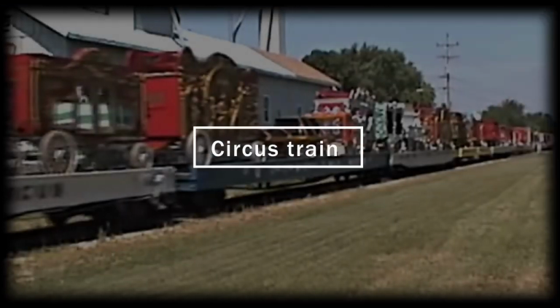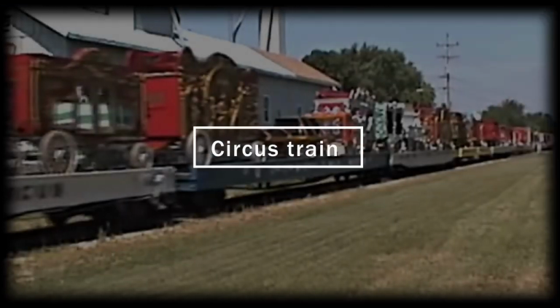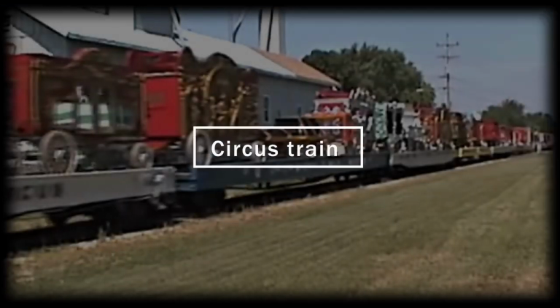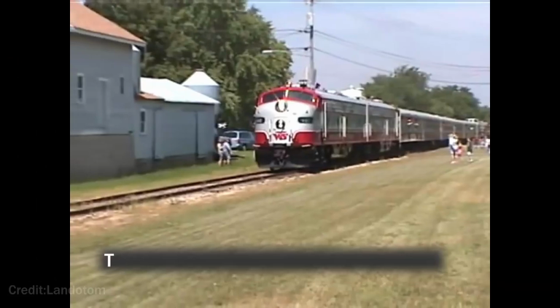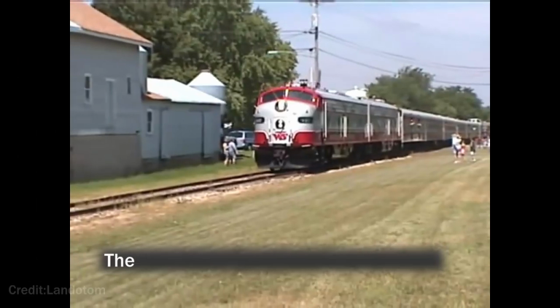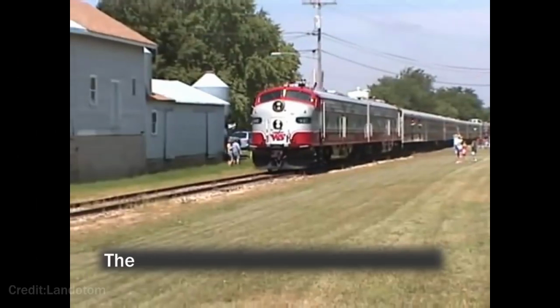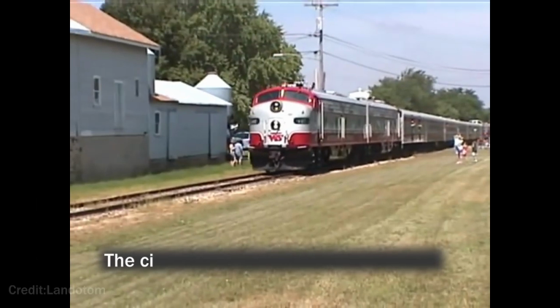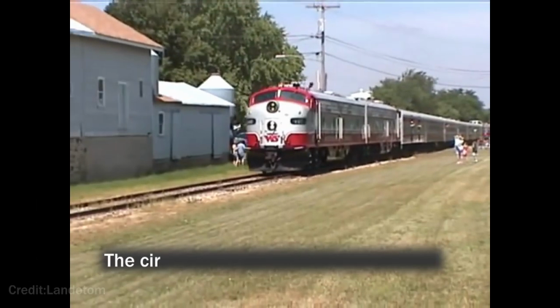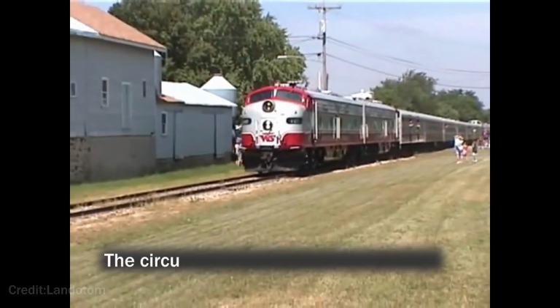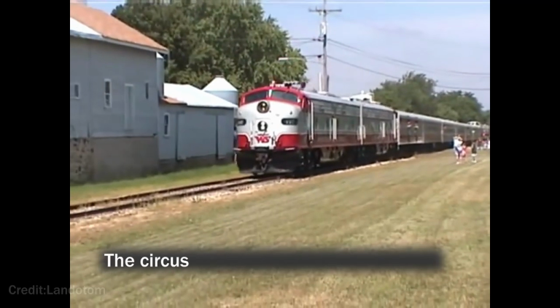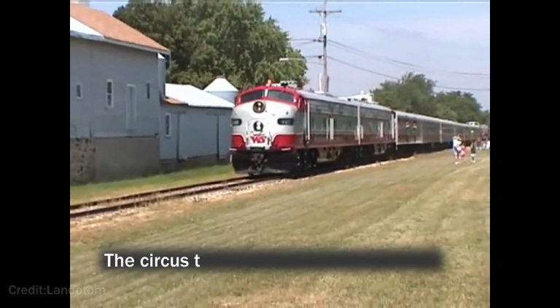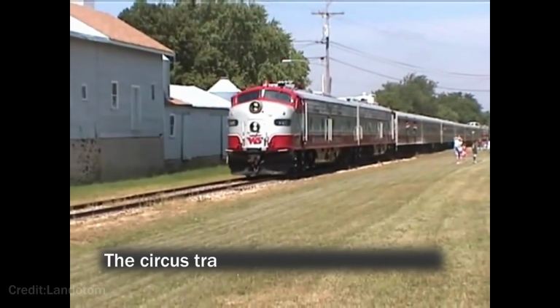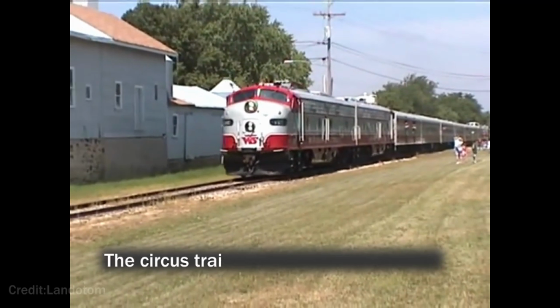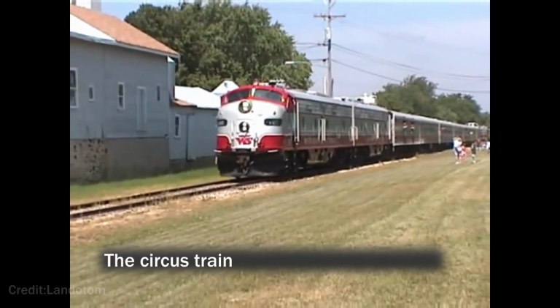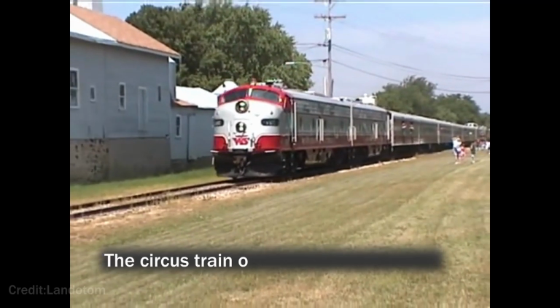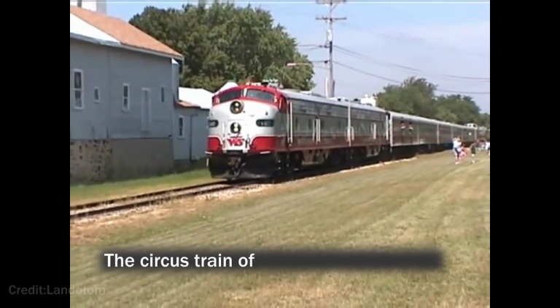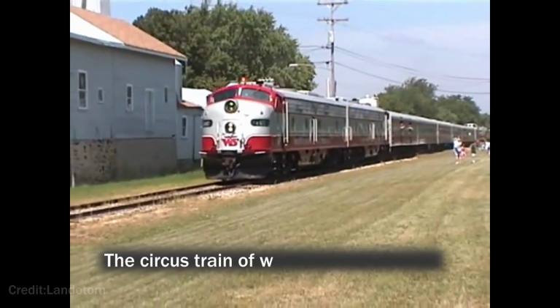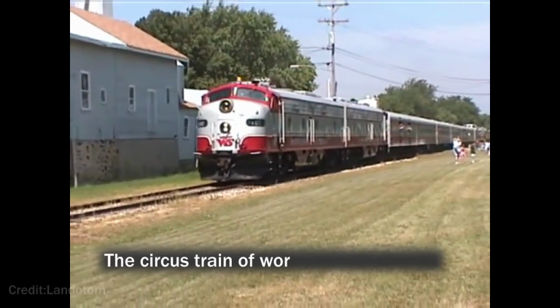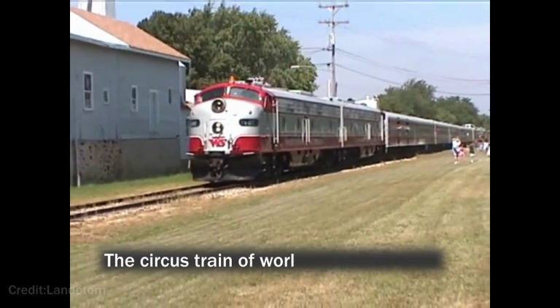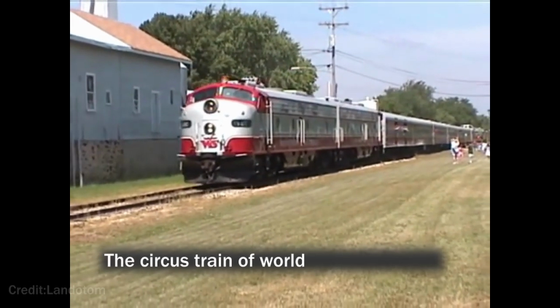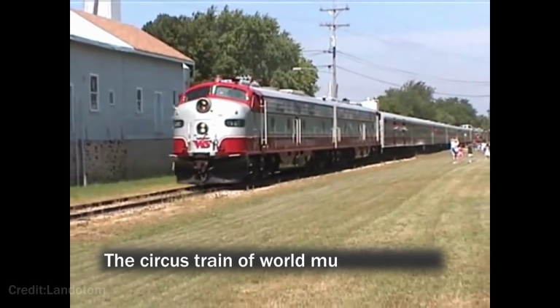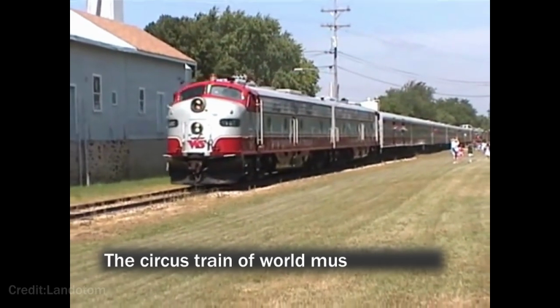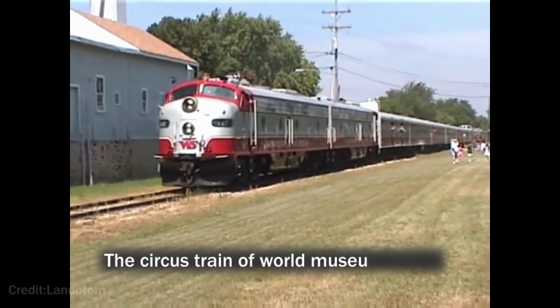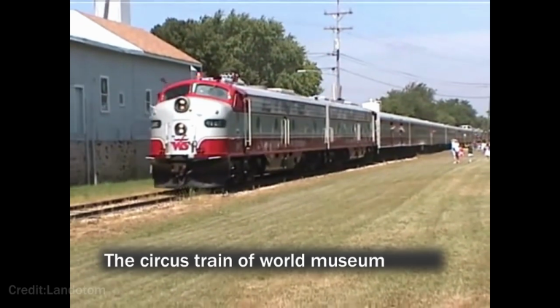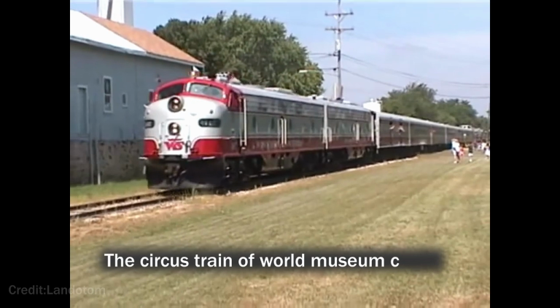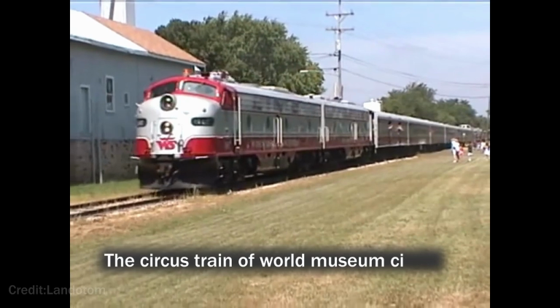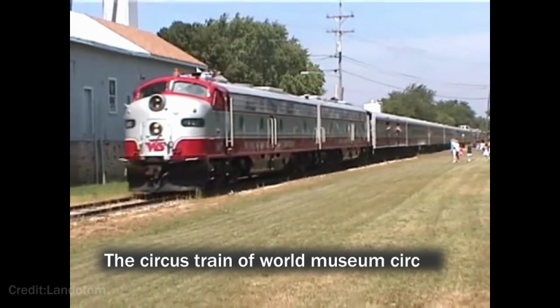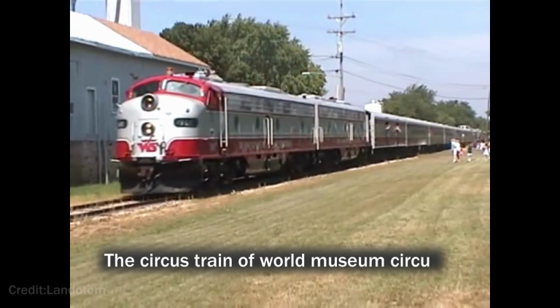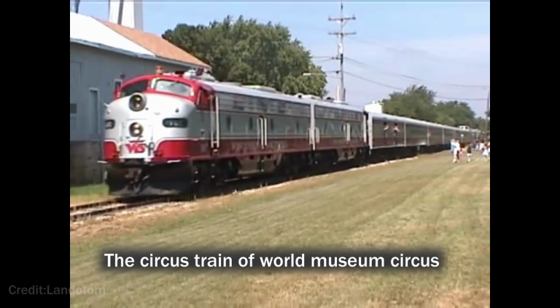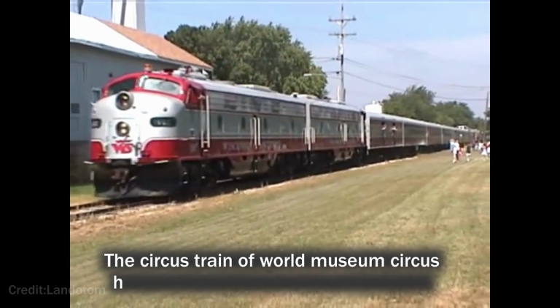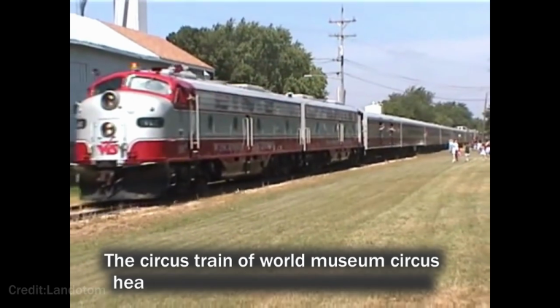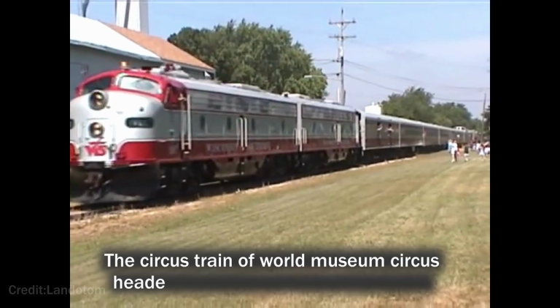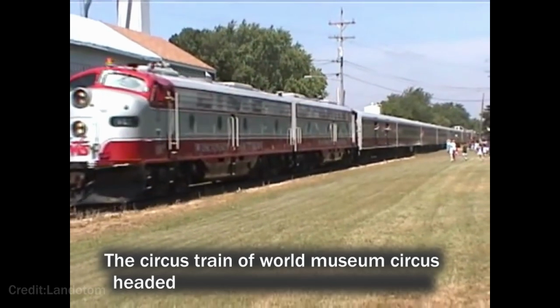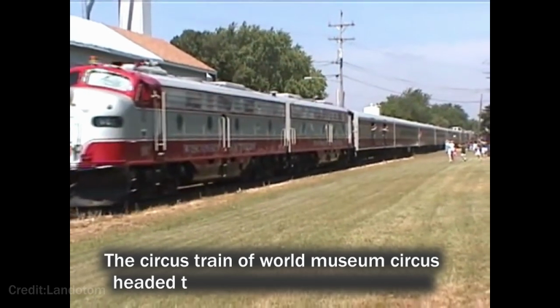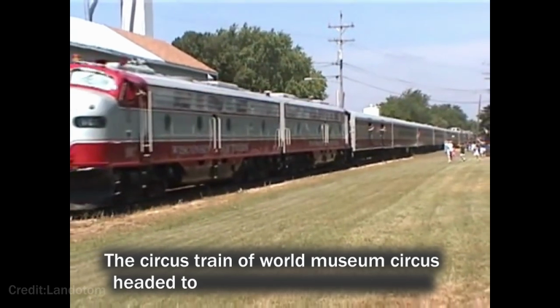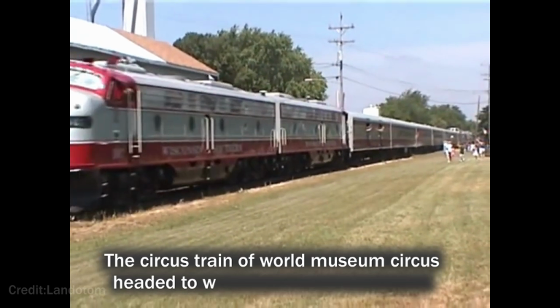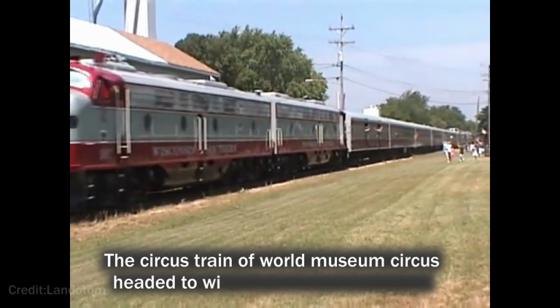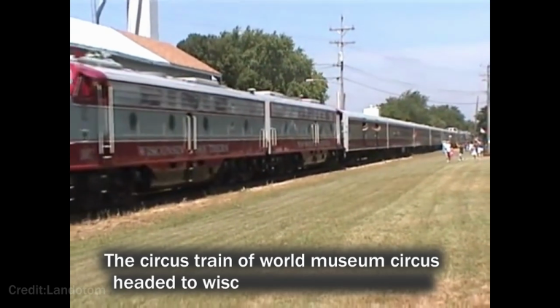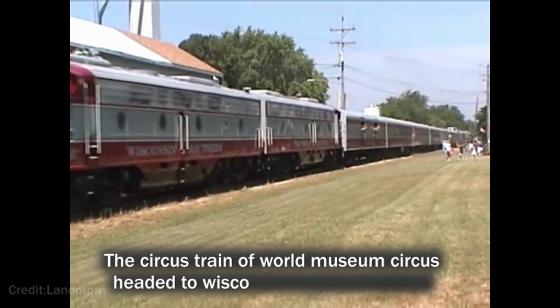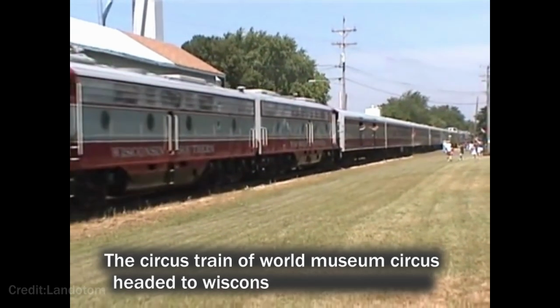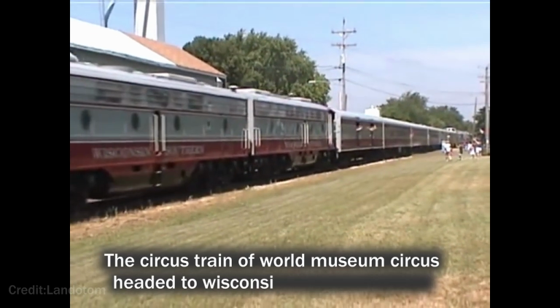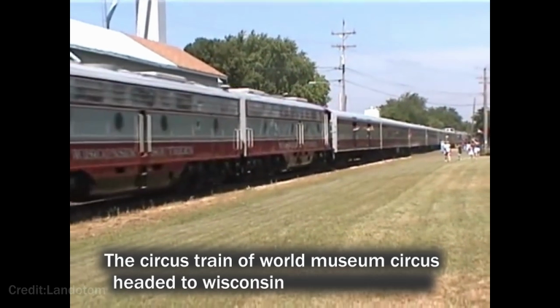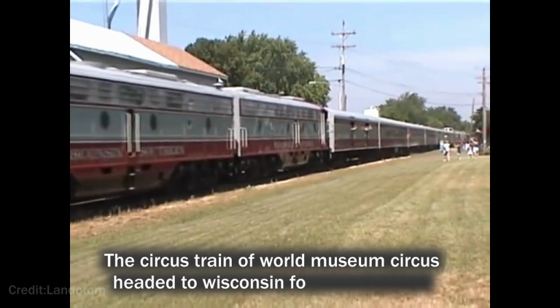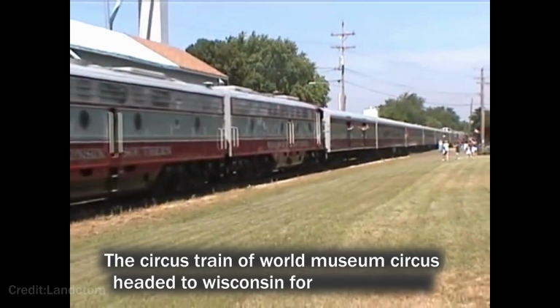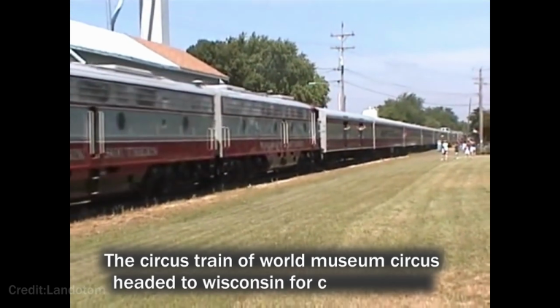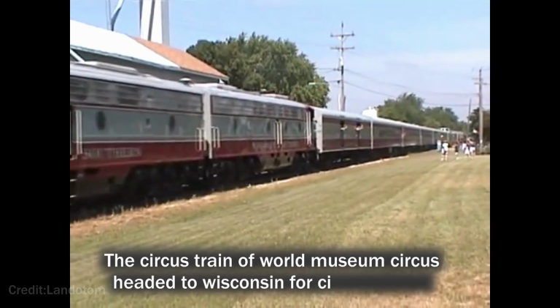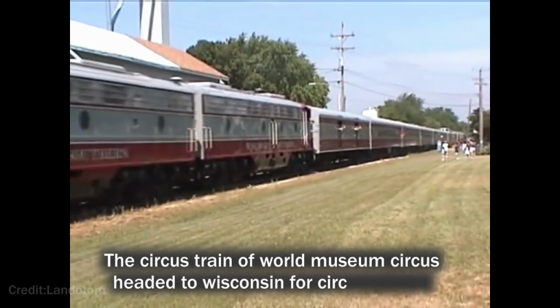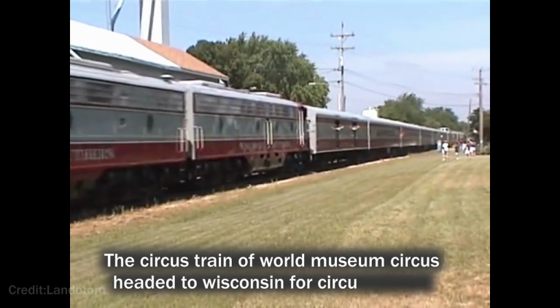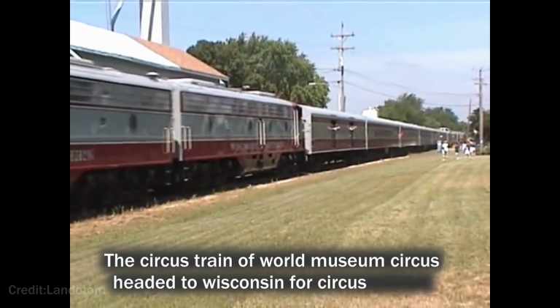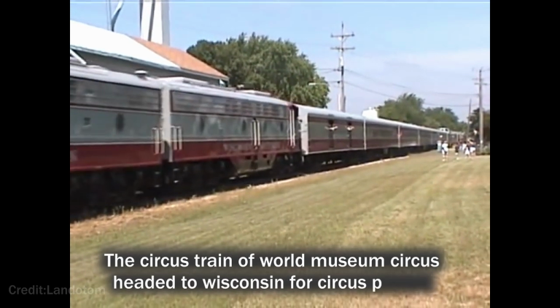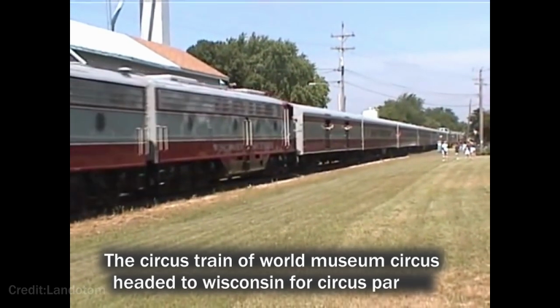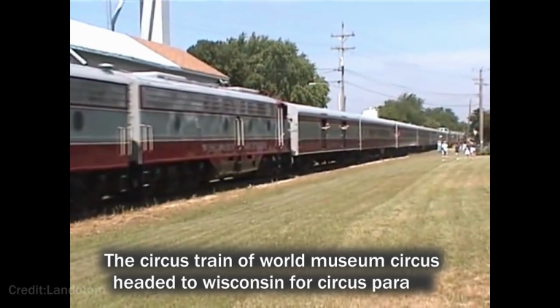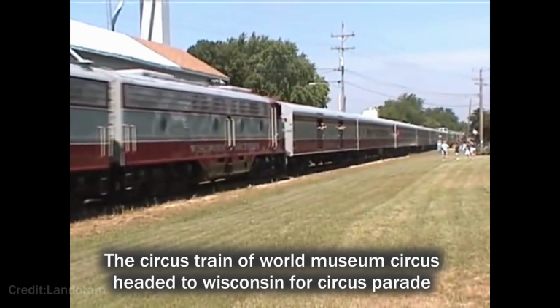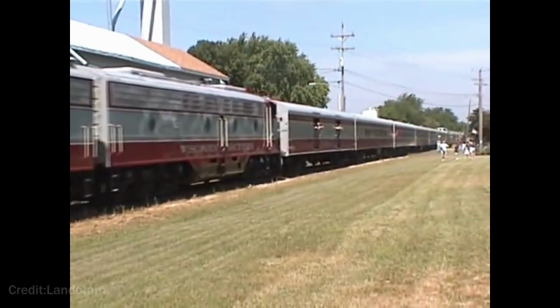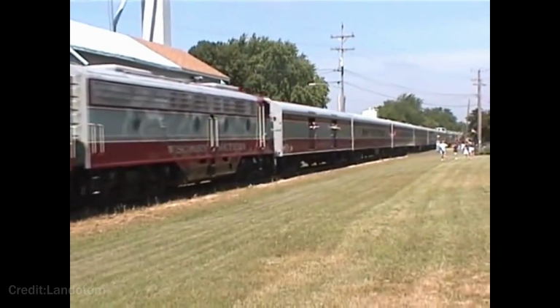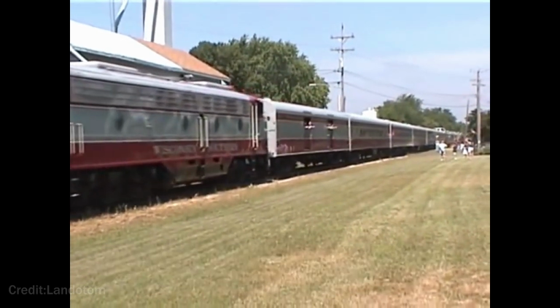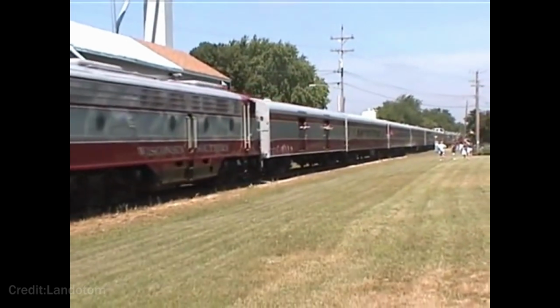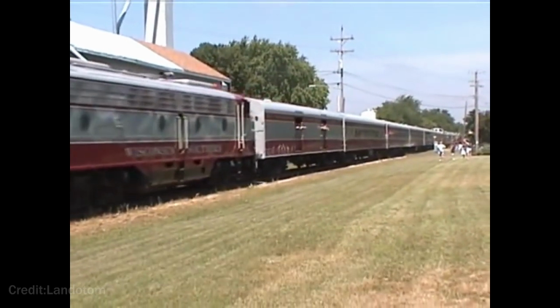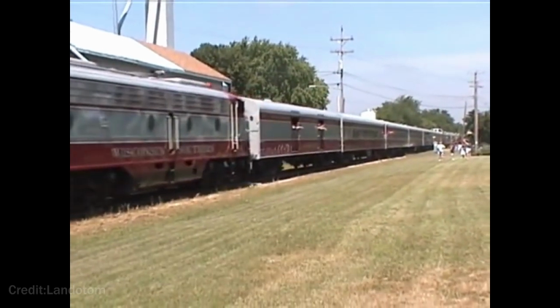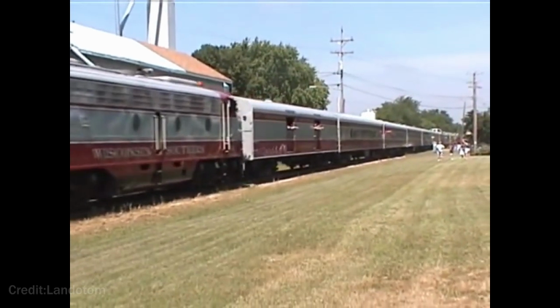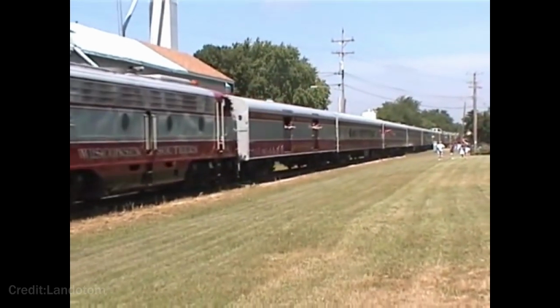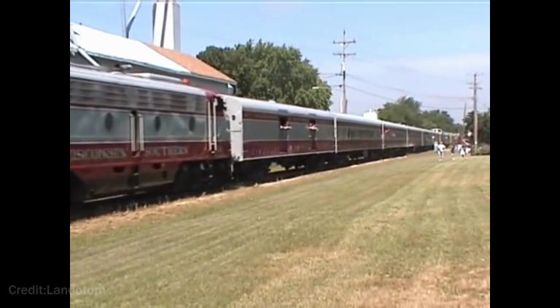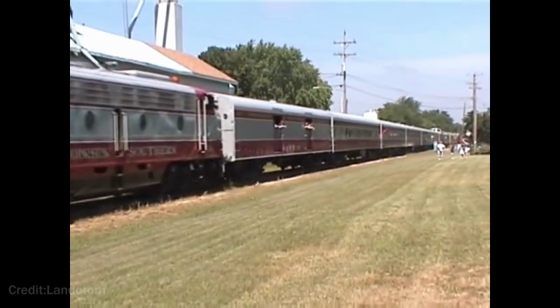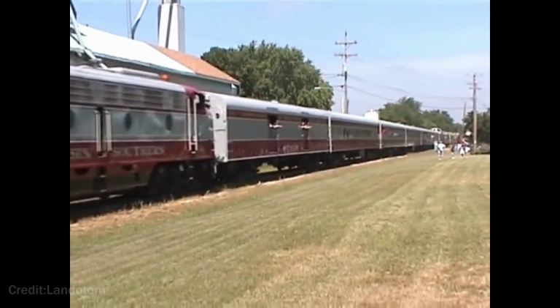The circus train of the World Museum Circus headed to Wisconsin for the circus parade.